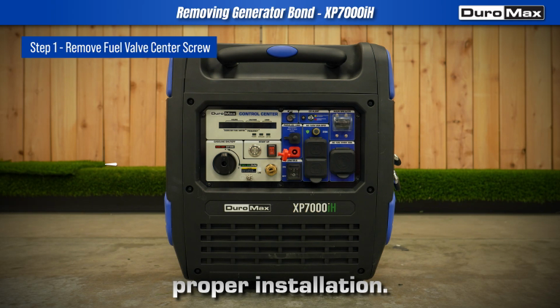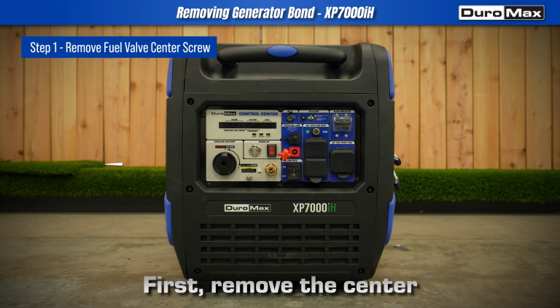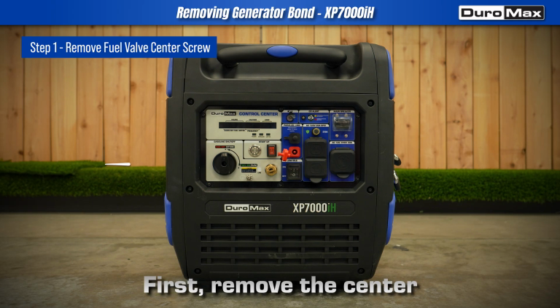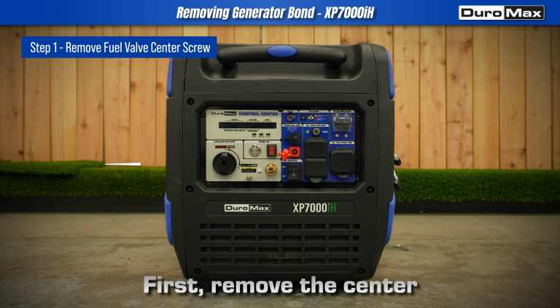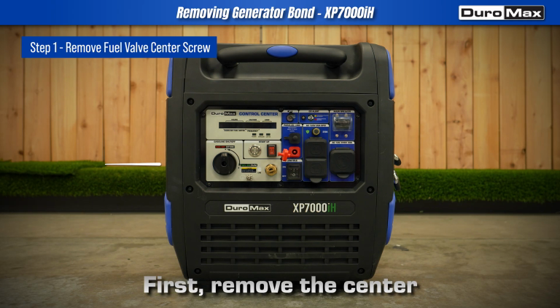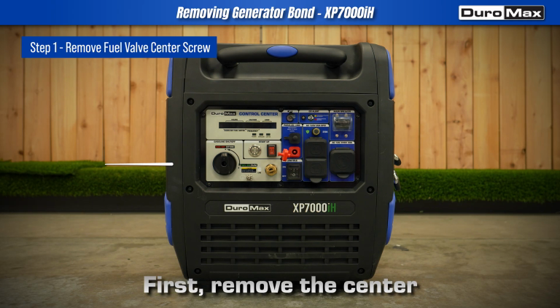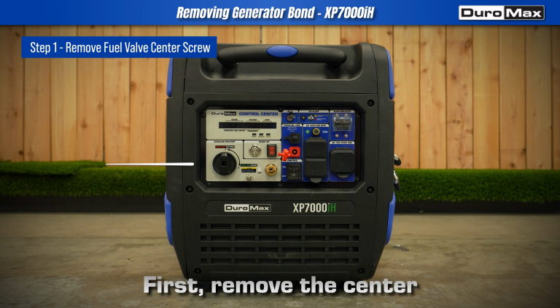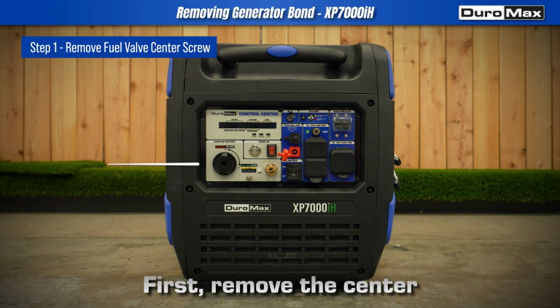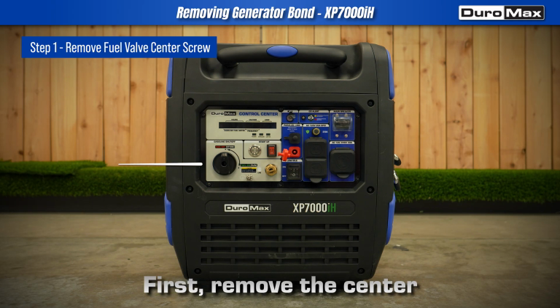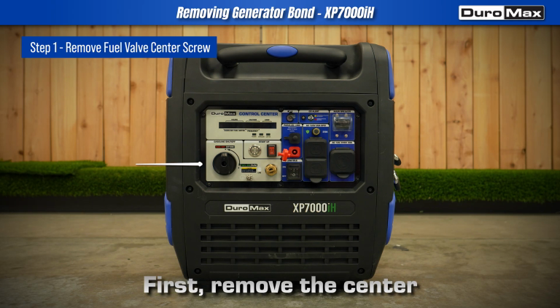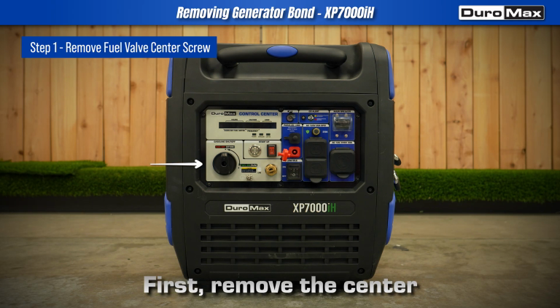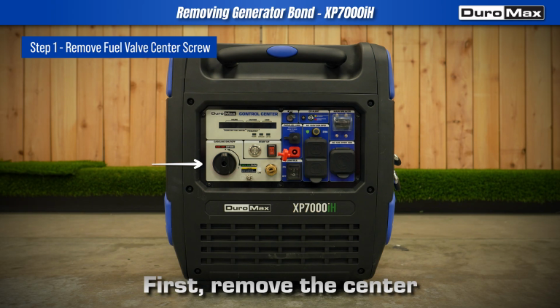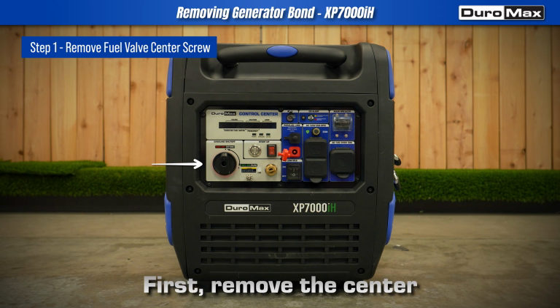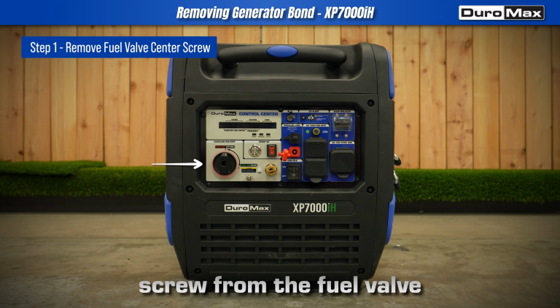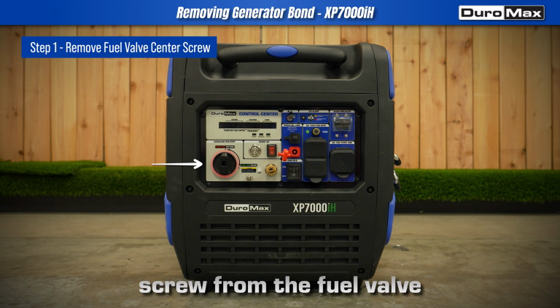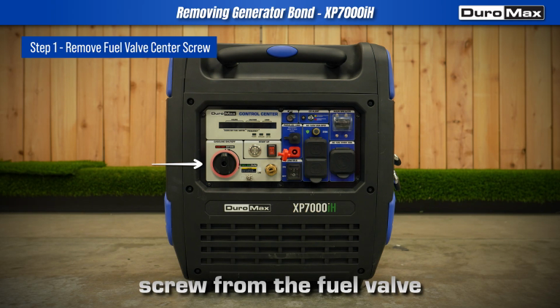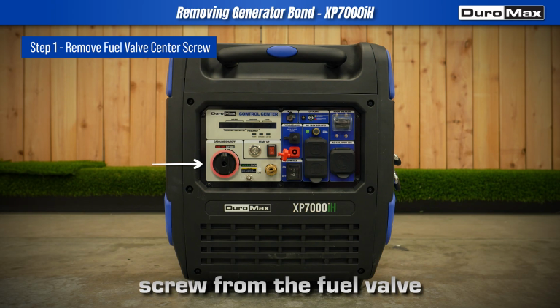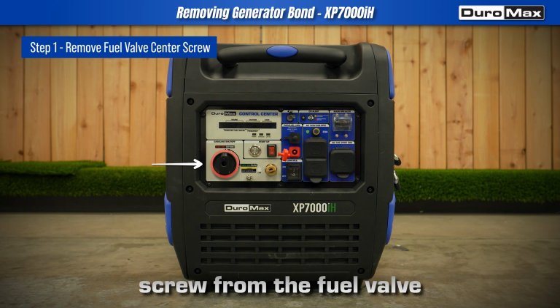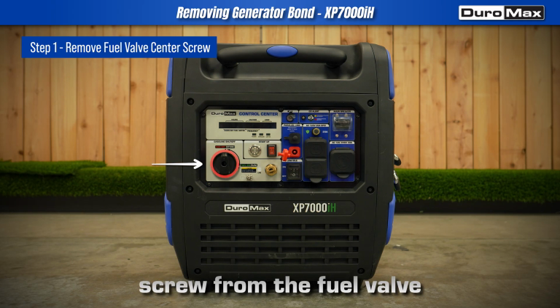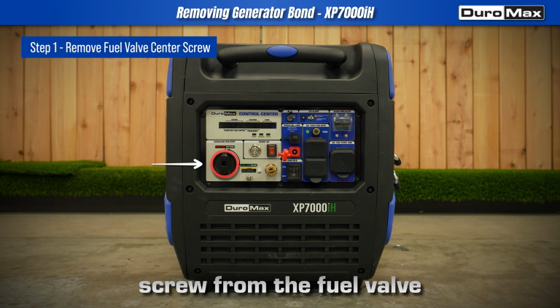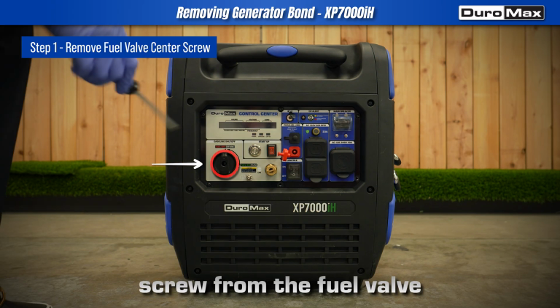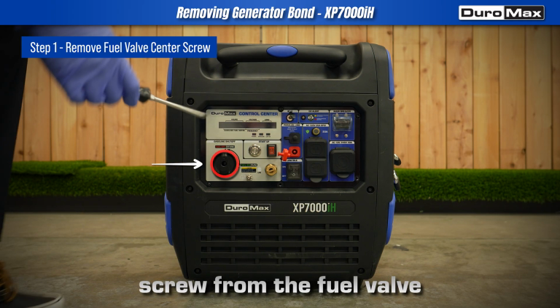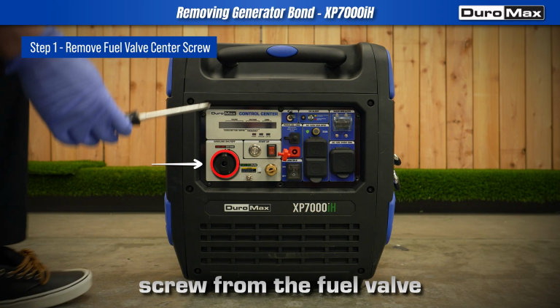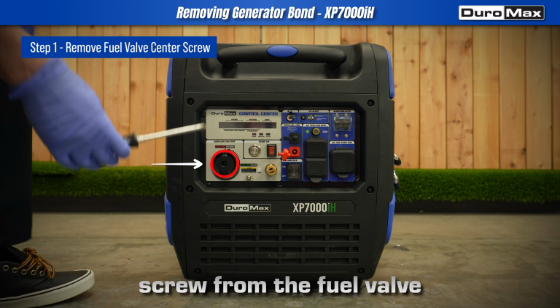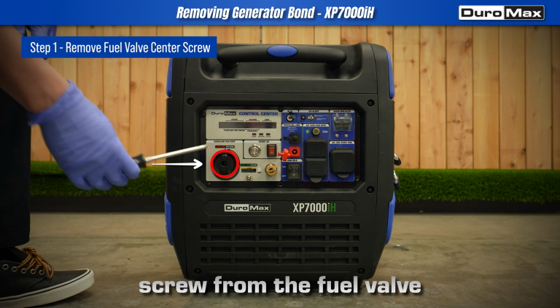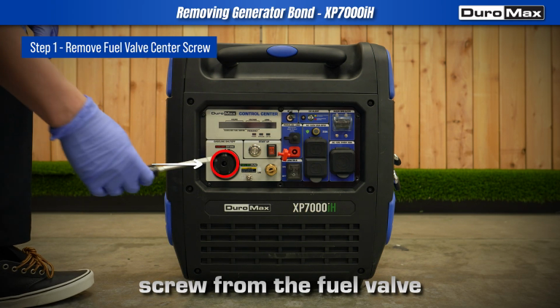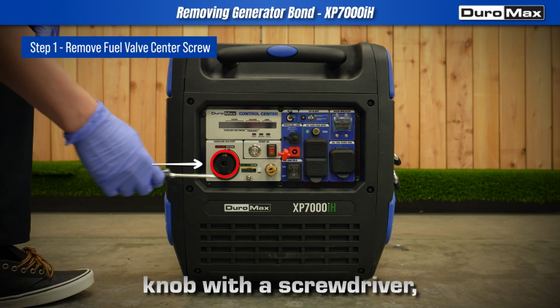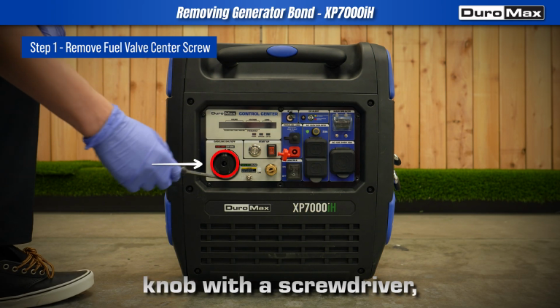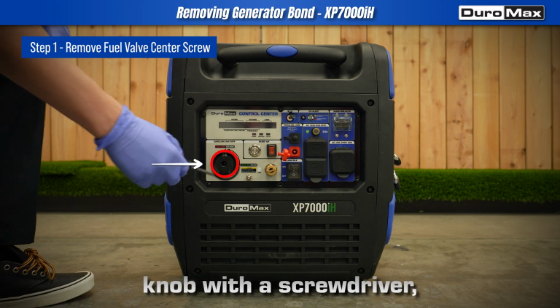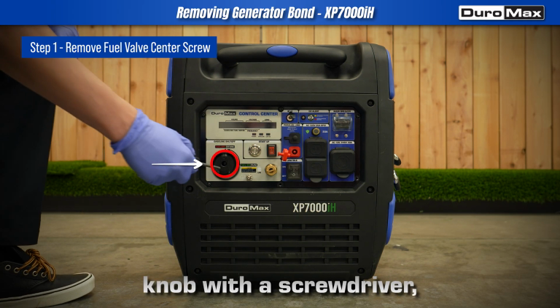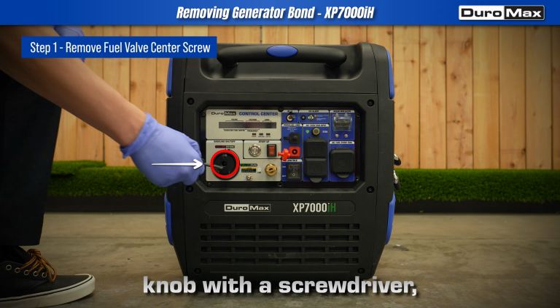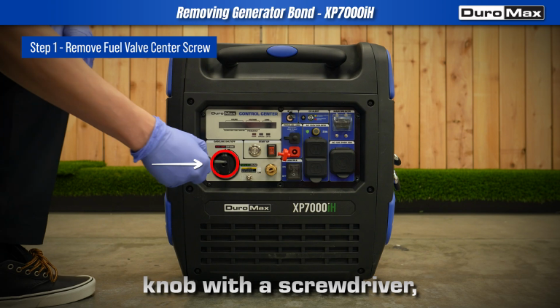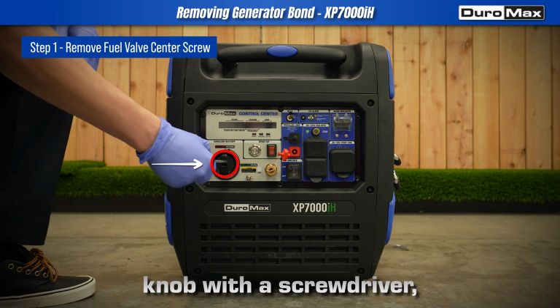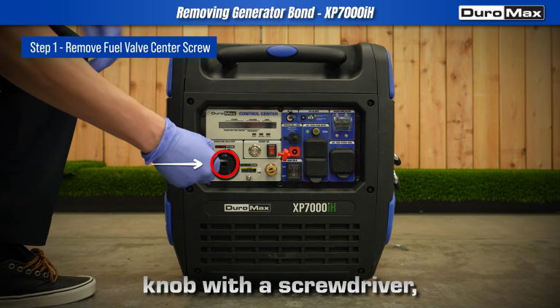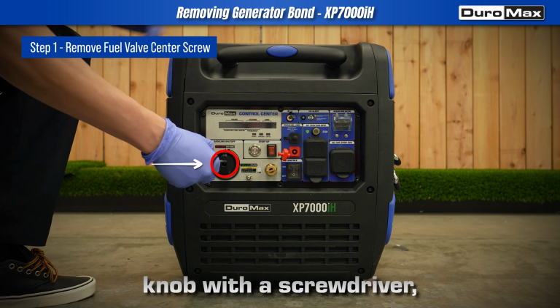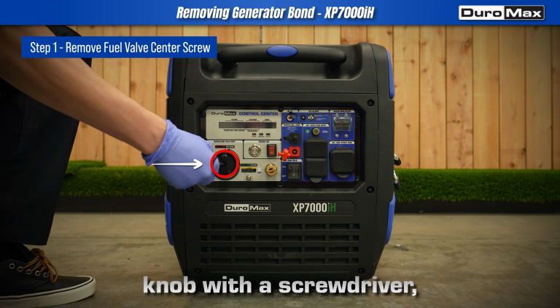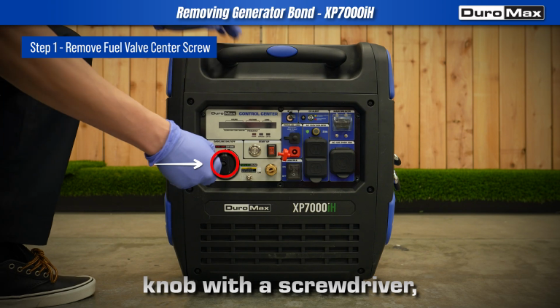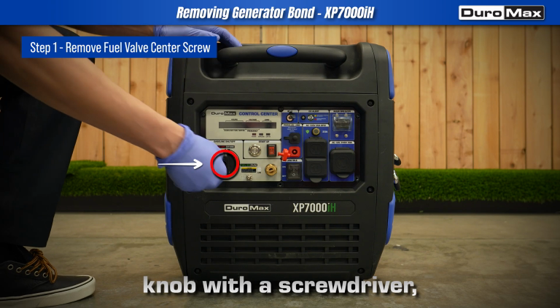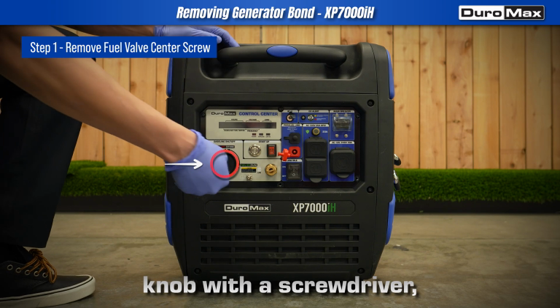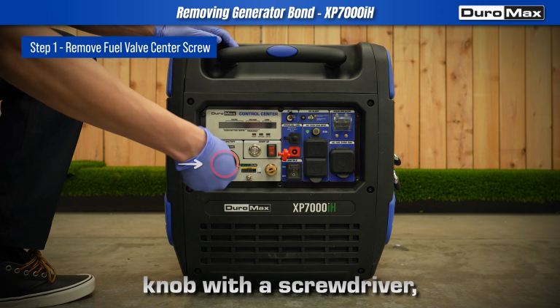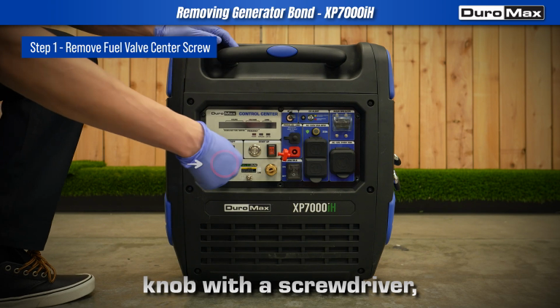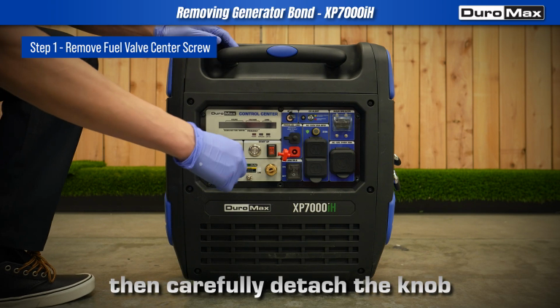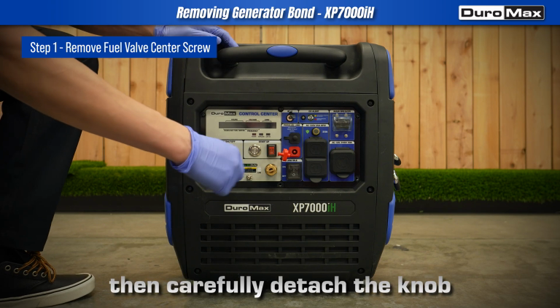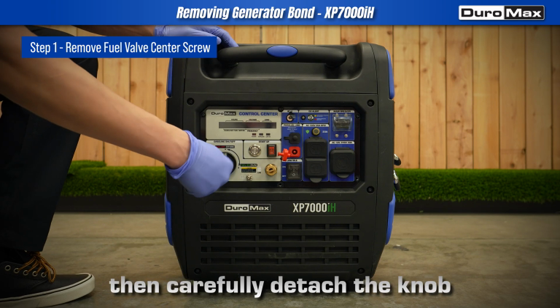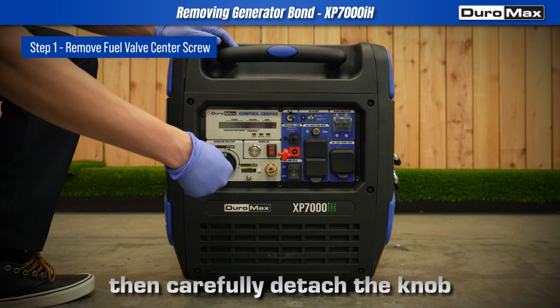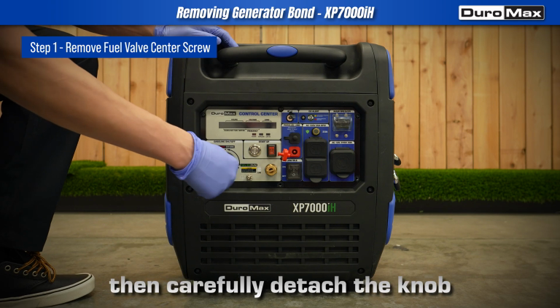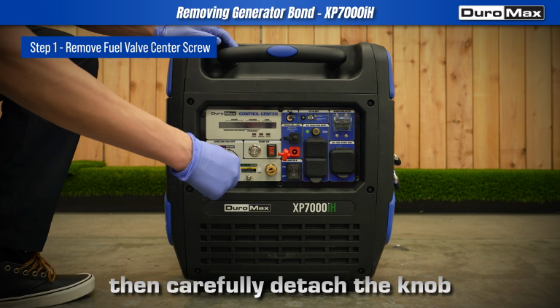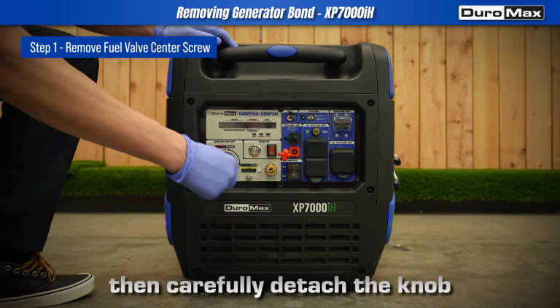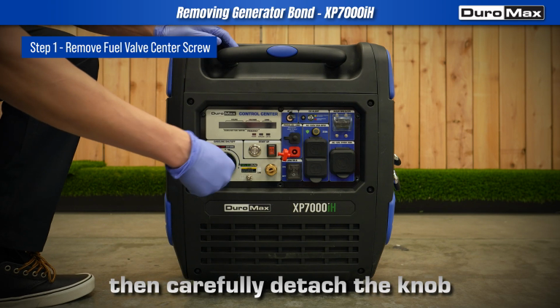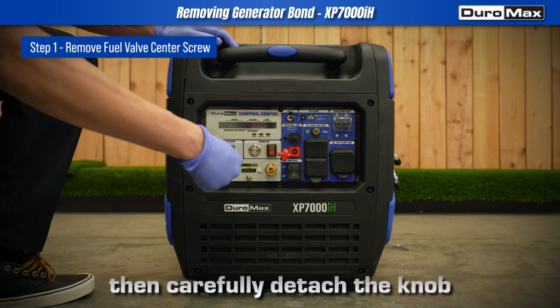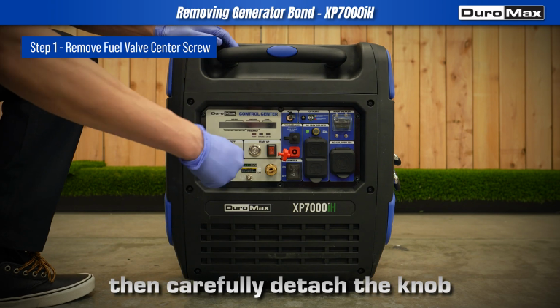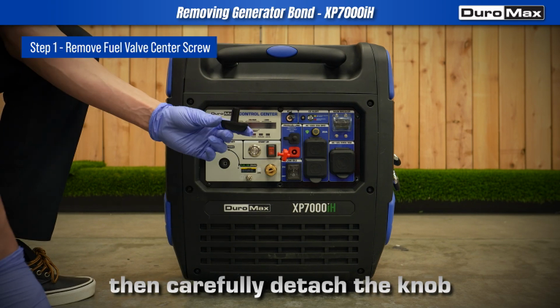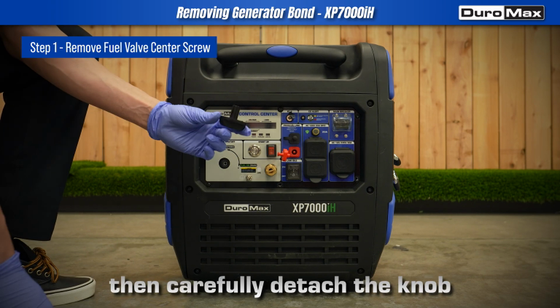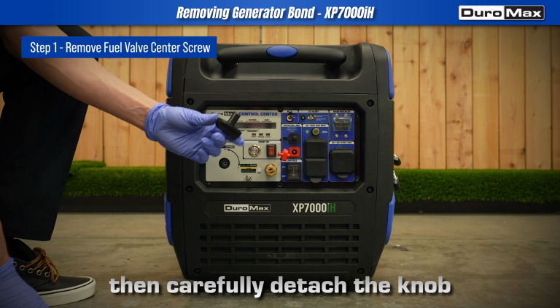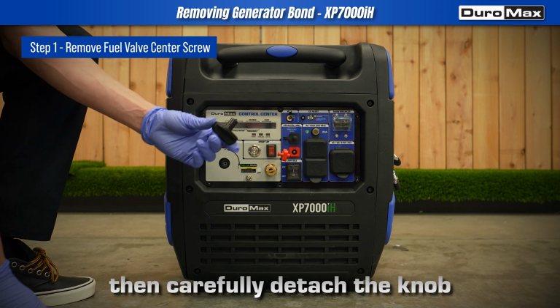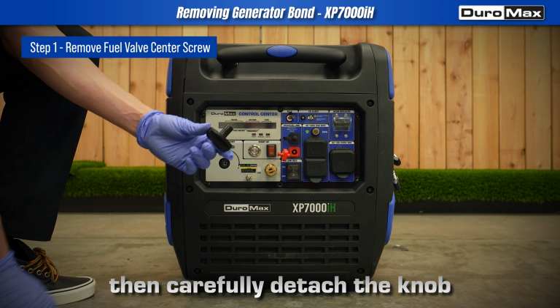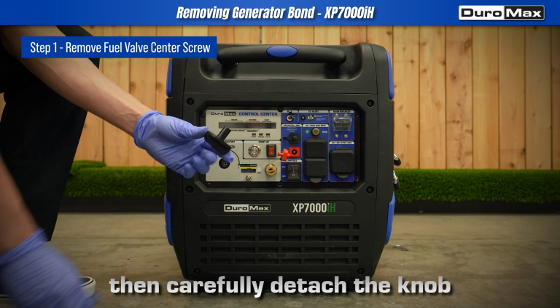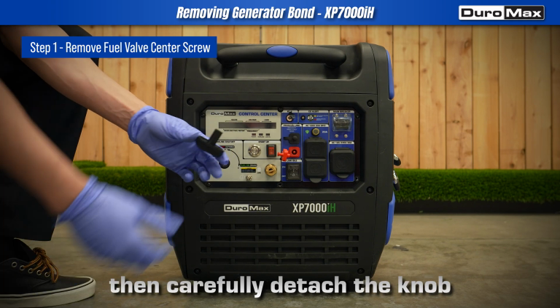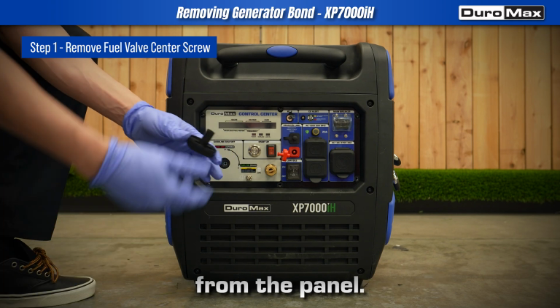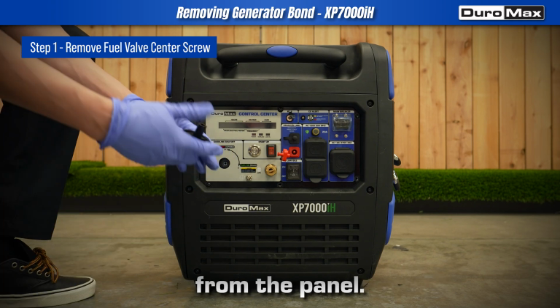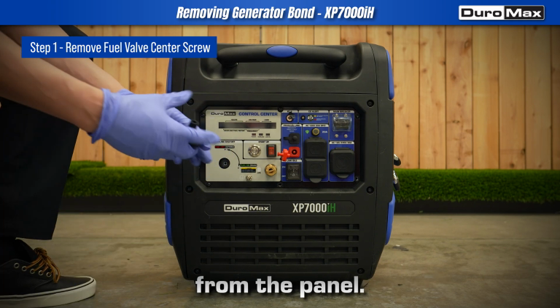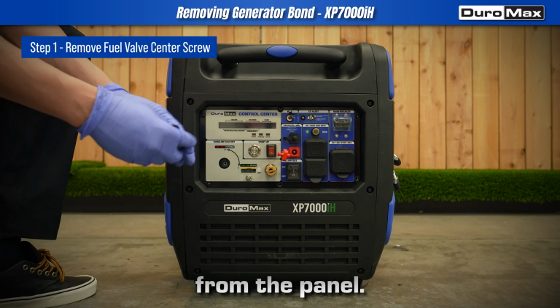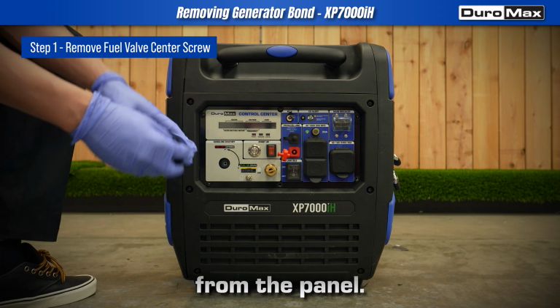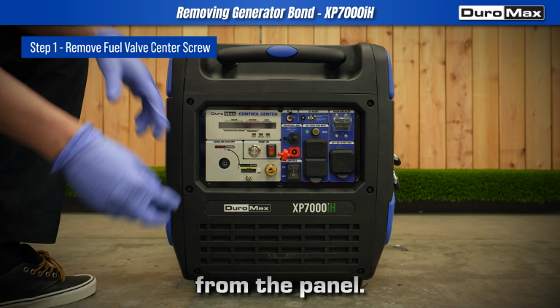First, remove the center screw from the fuel valve knob with a screwdriver, then carefully detach the knob from the panel.